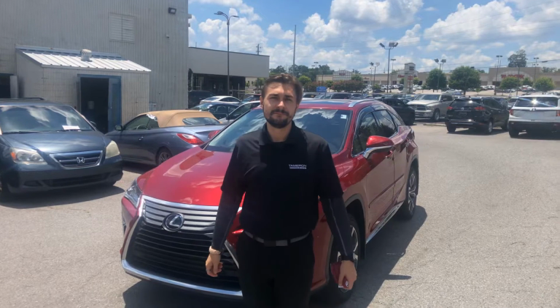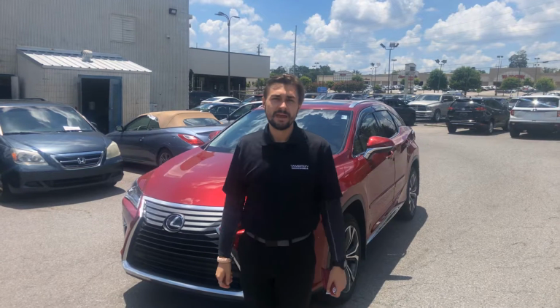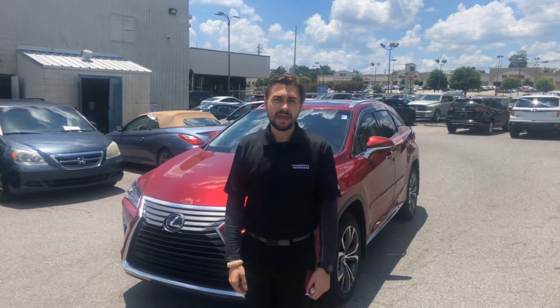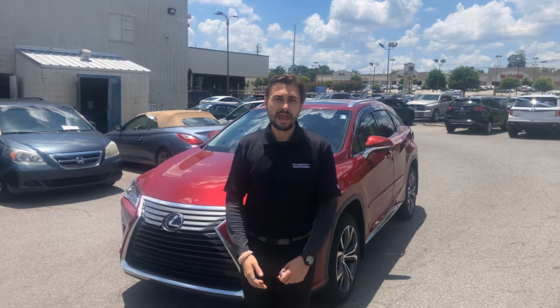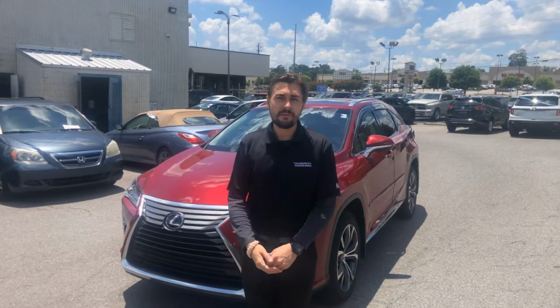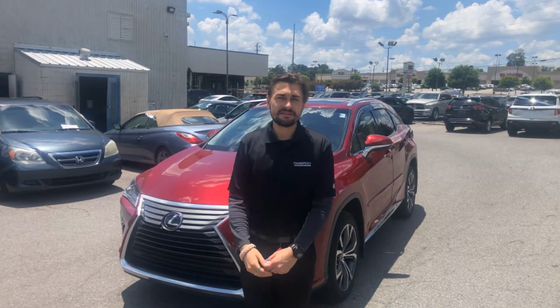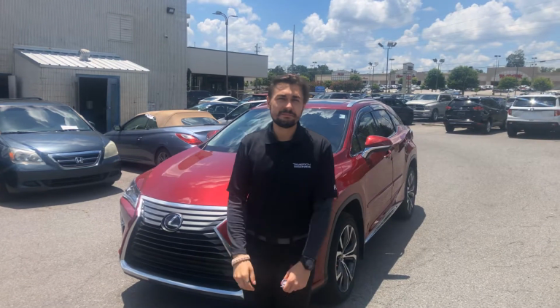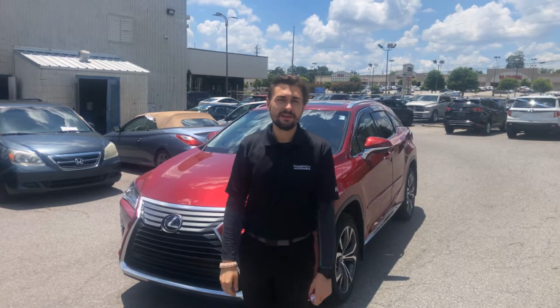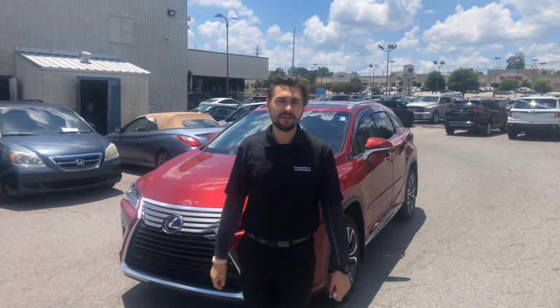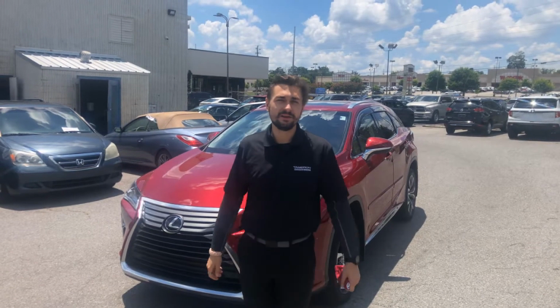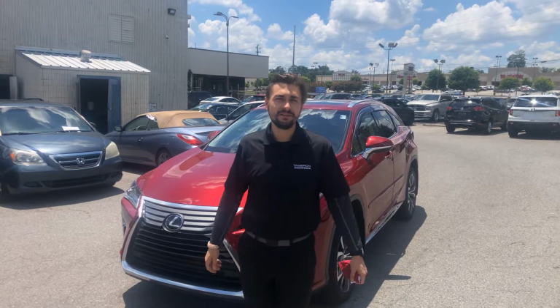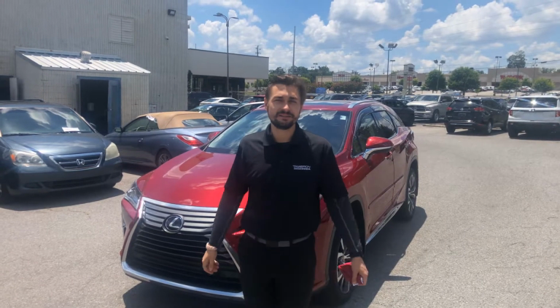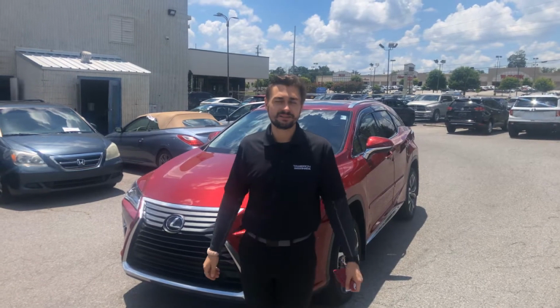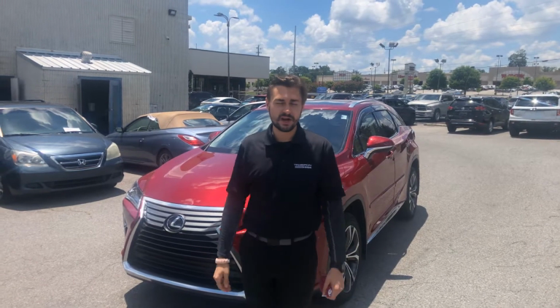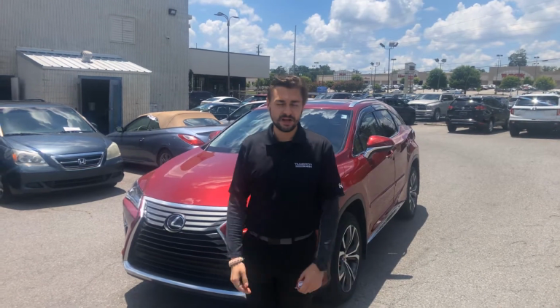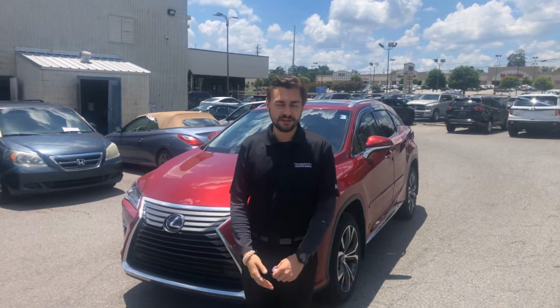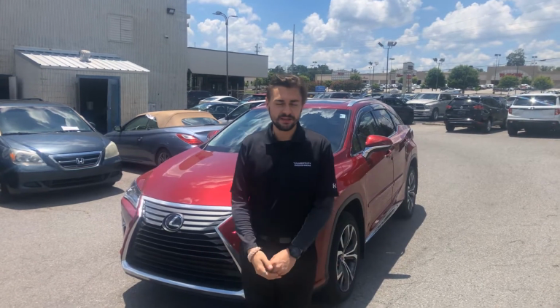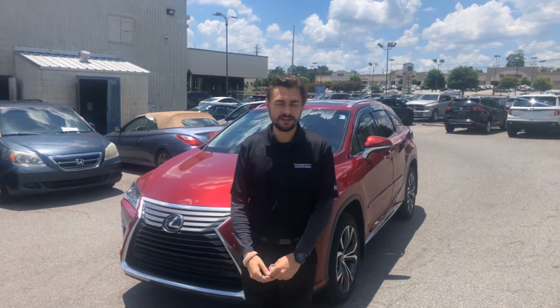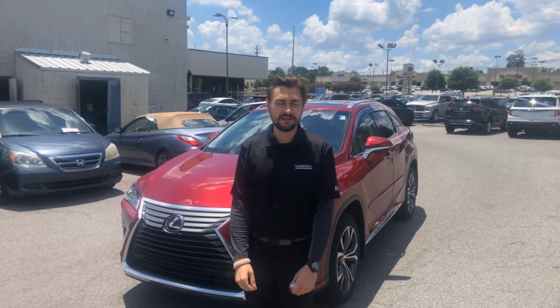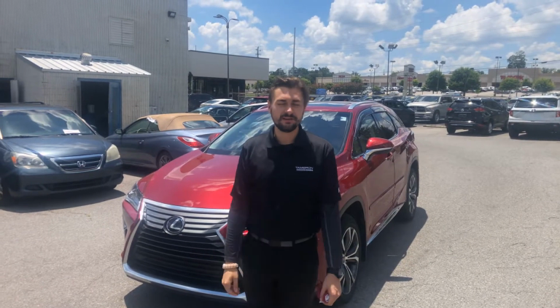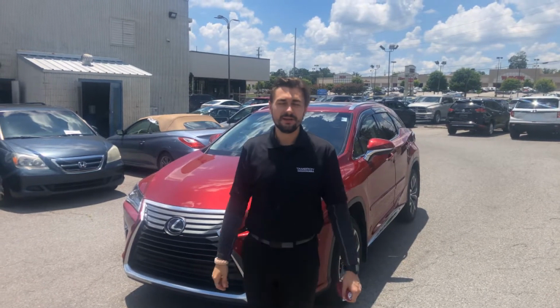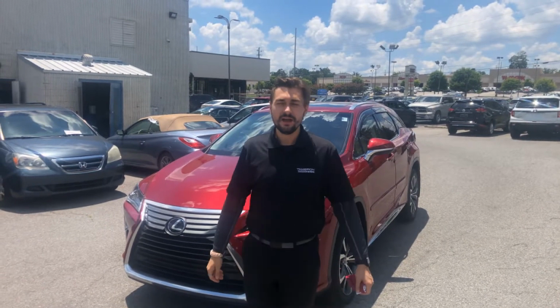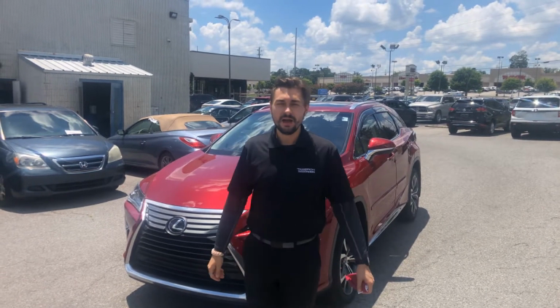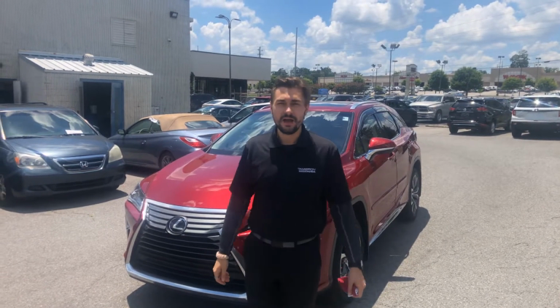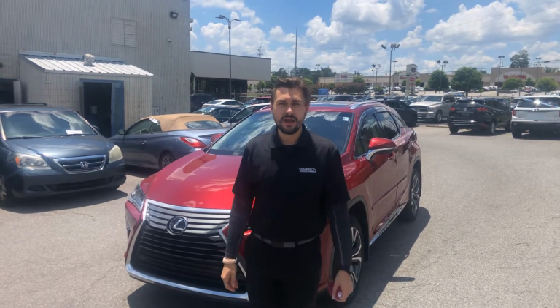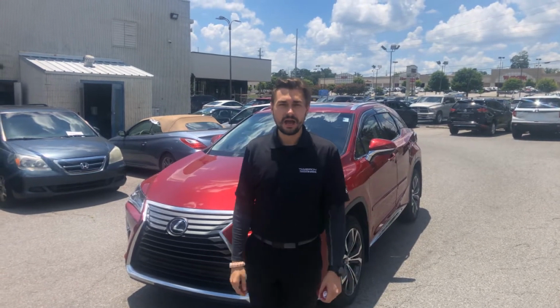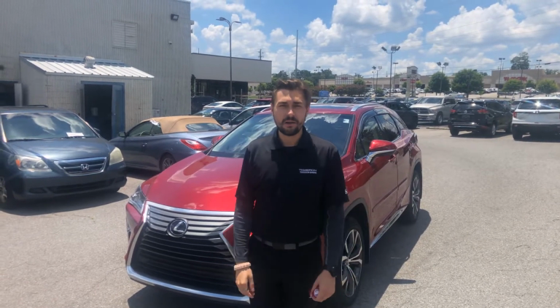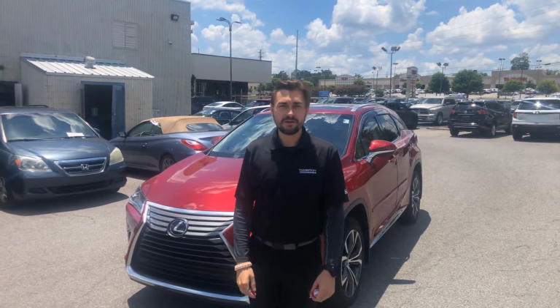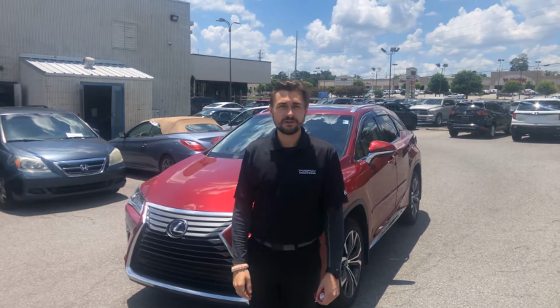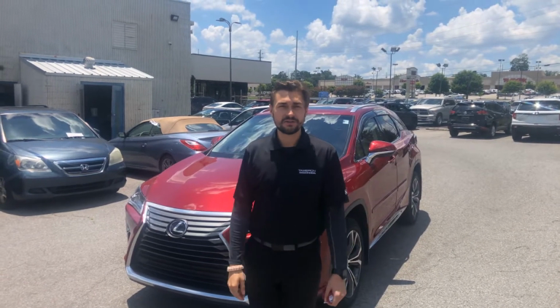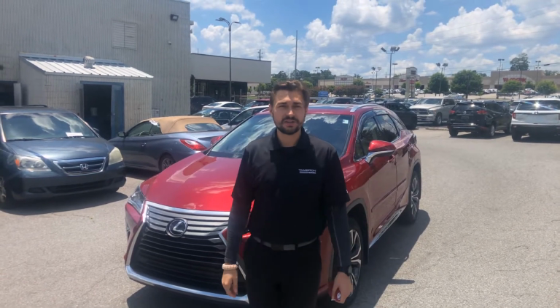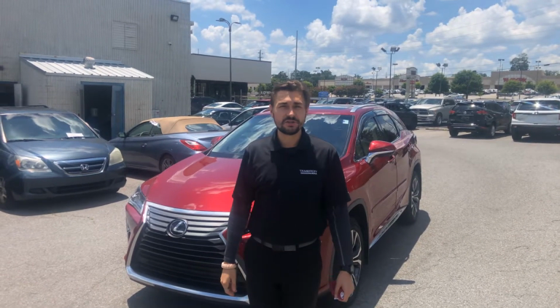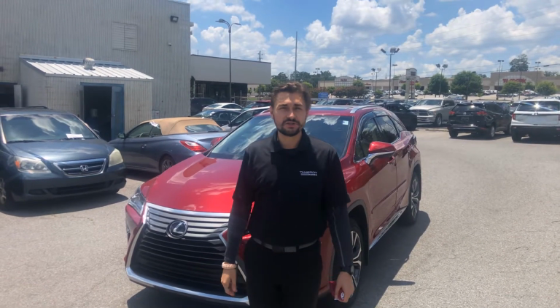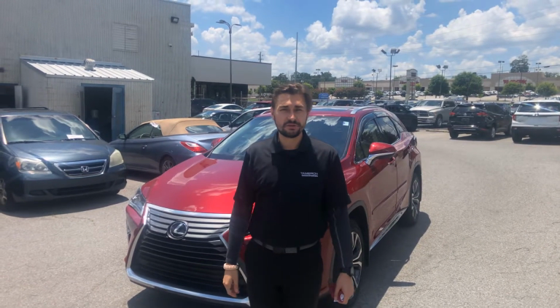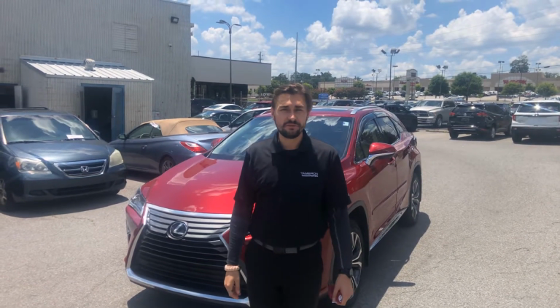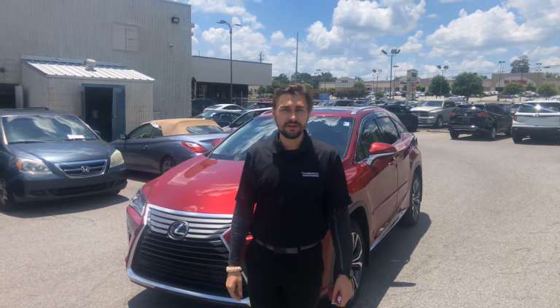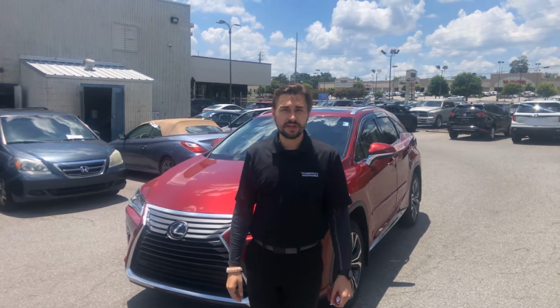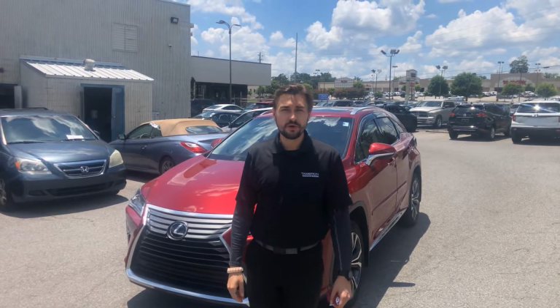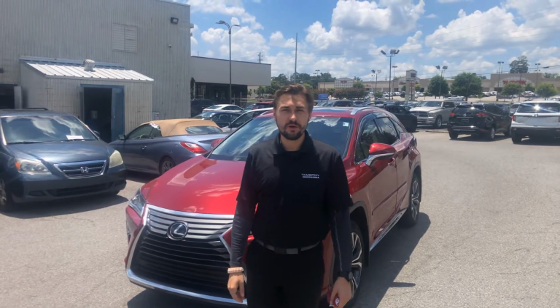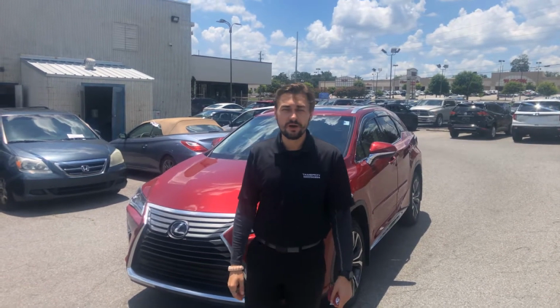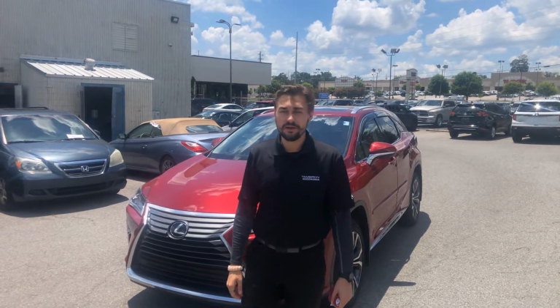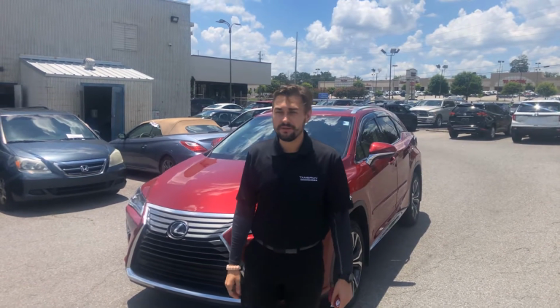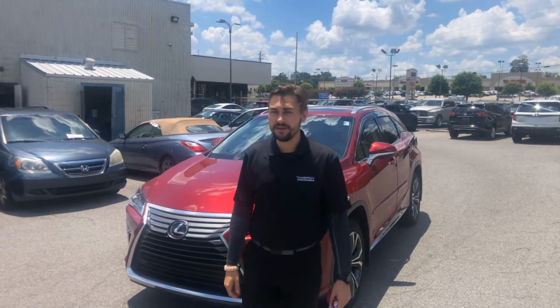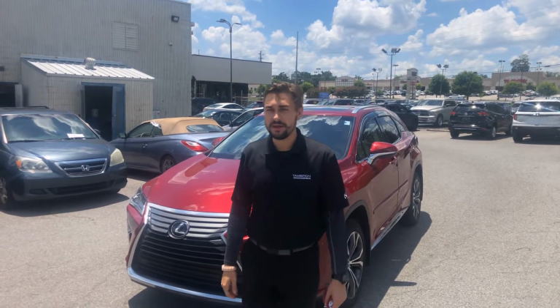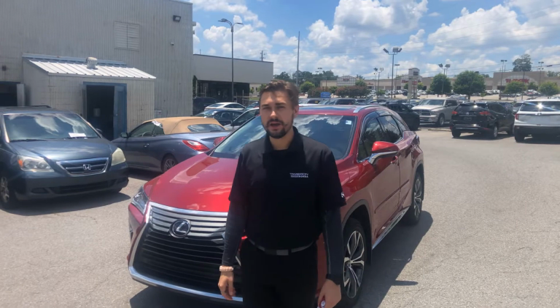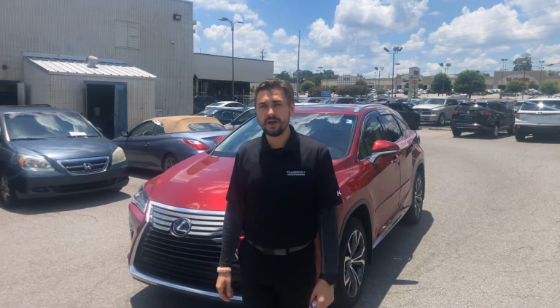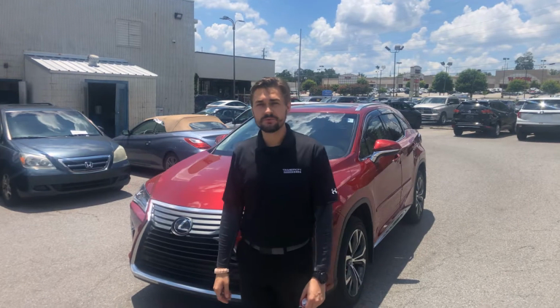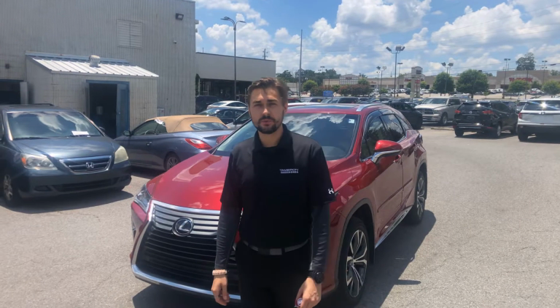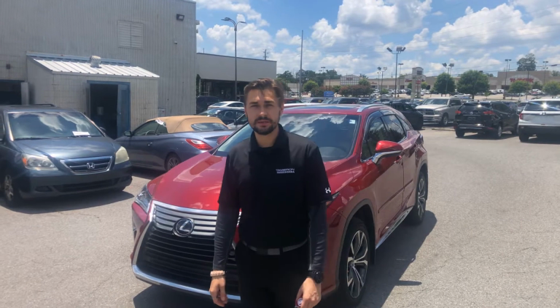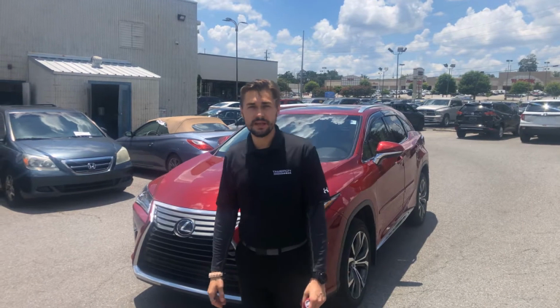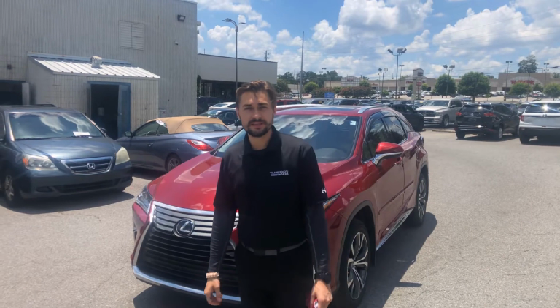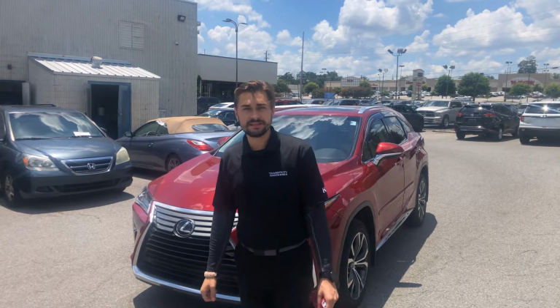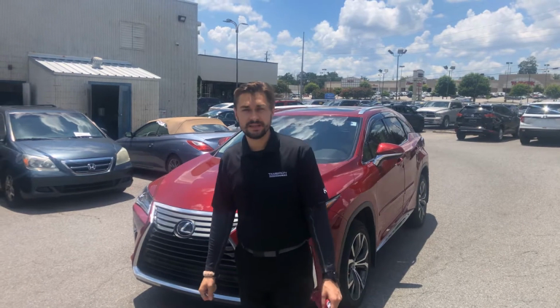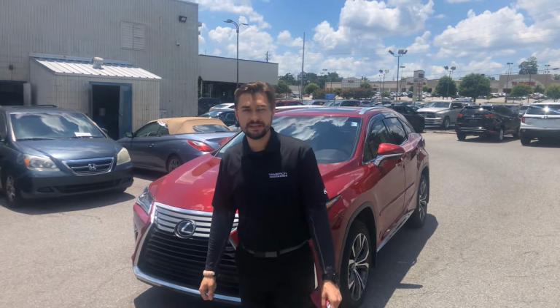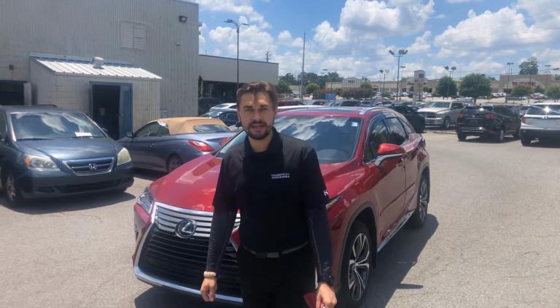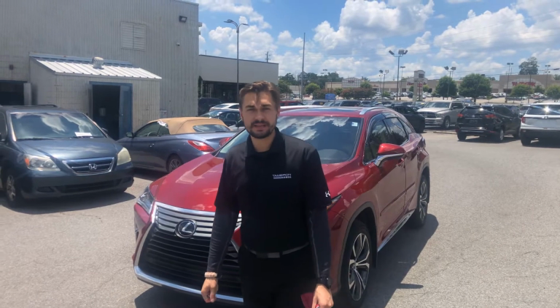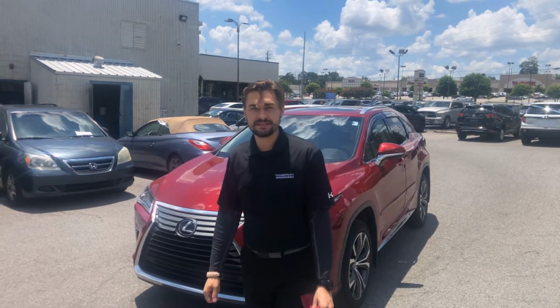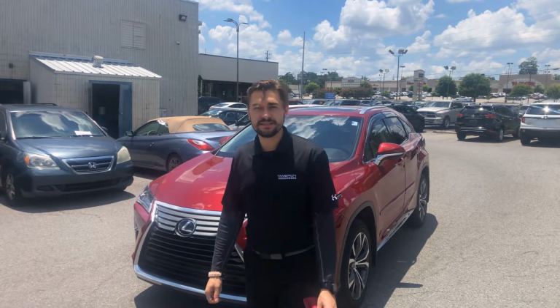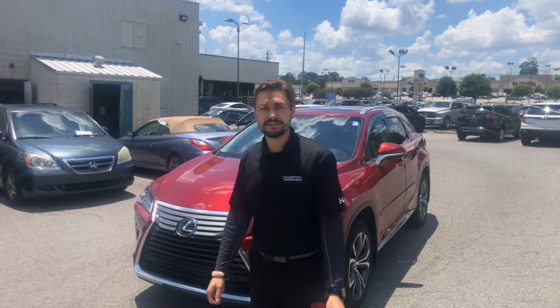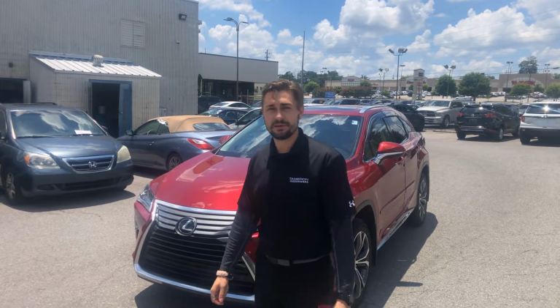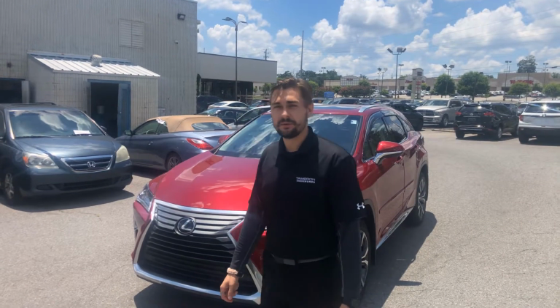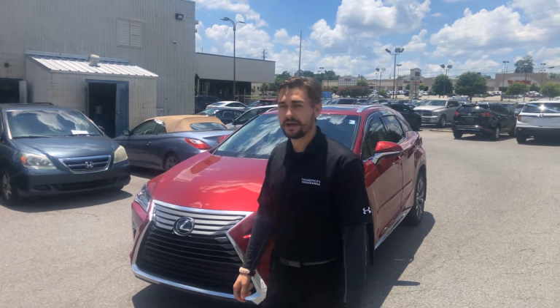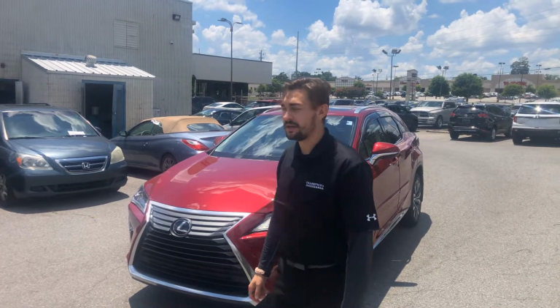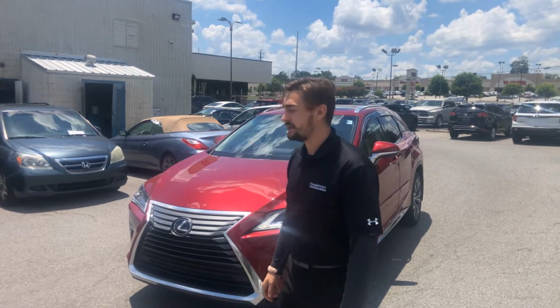Hey, Ms. Miller. It's Colin here. I told you I'd shoot you a video on the 2018 Lexus that we got in.